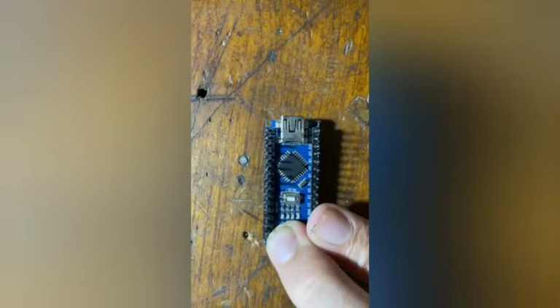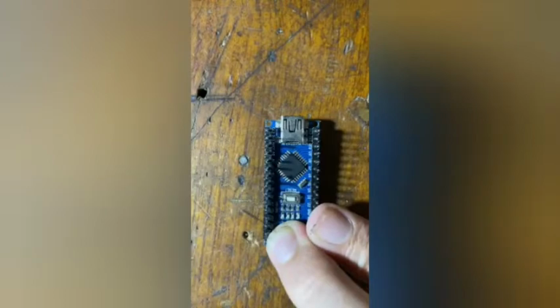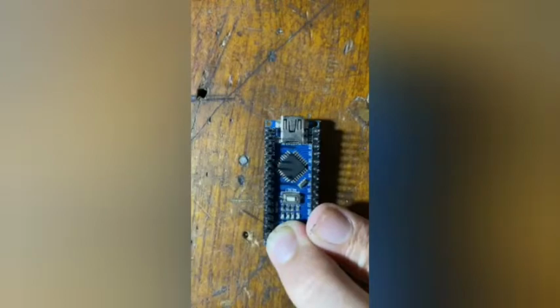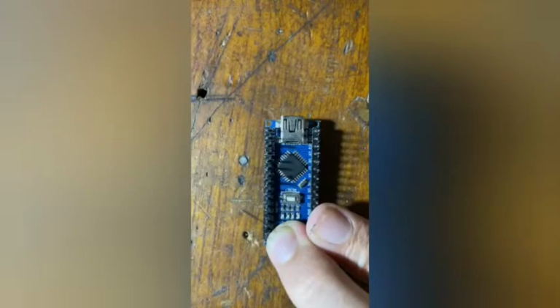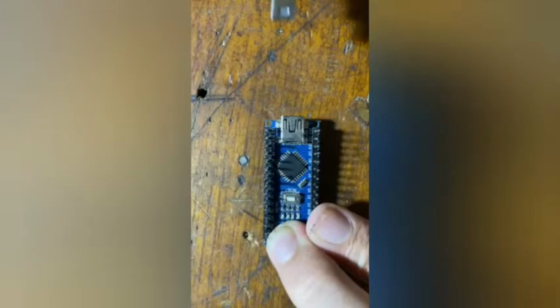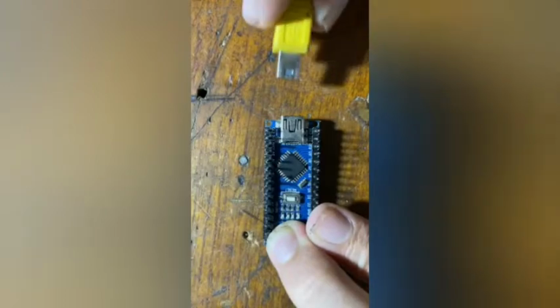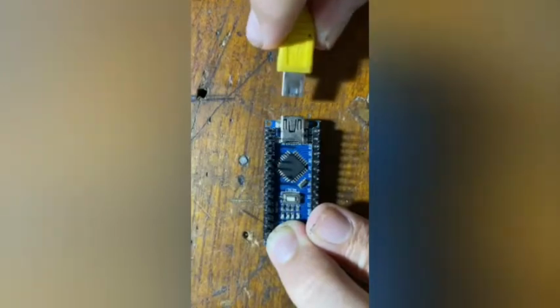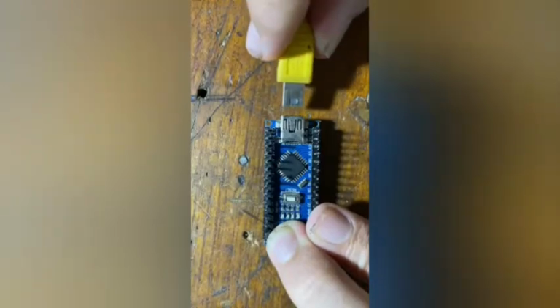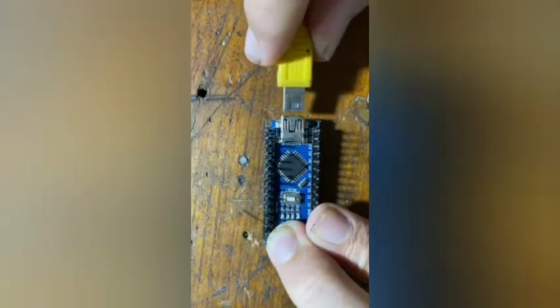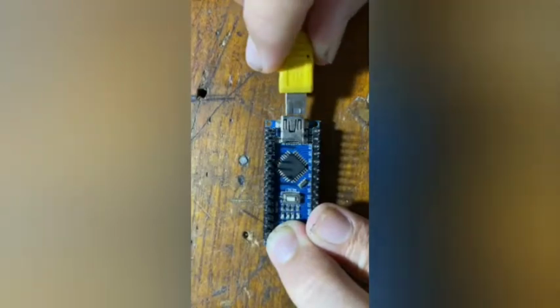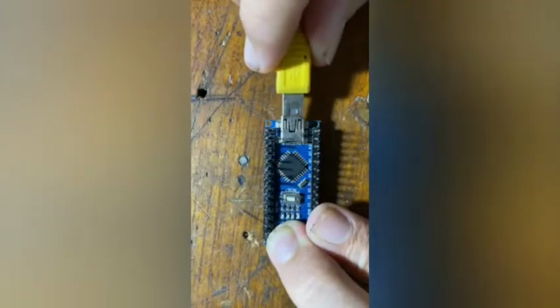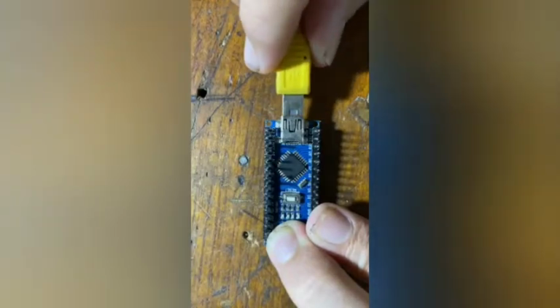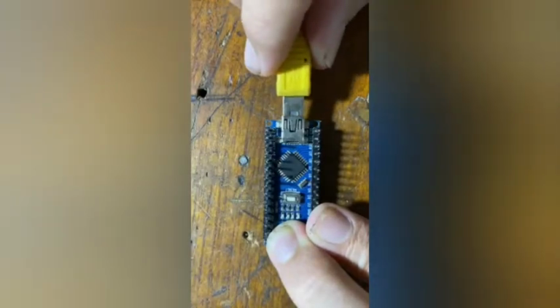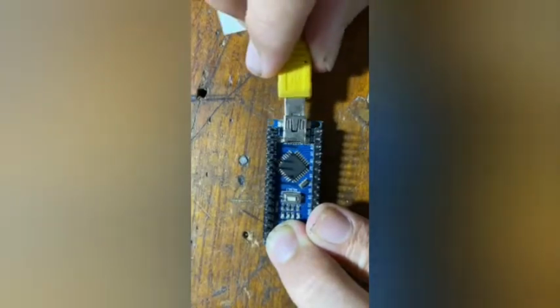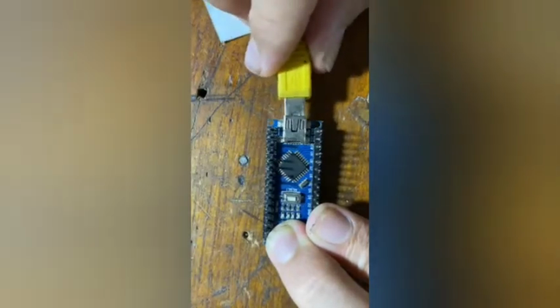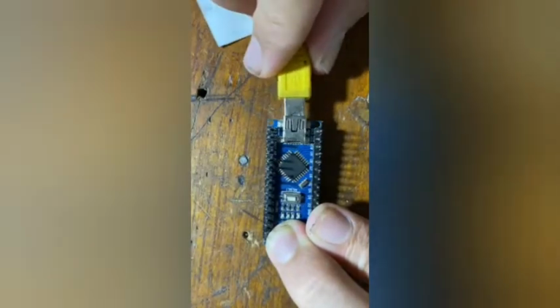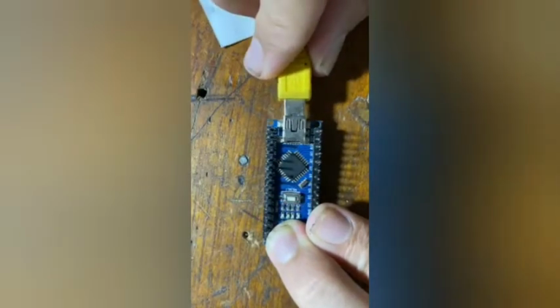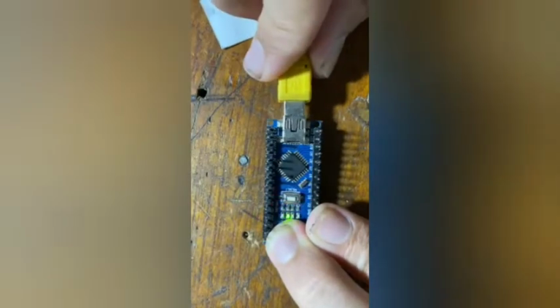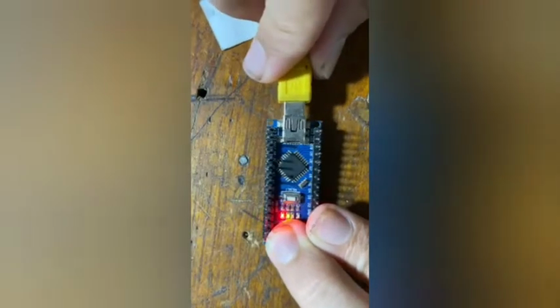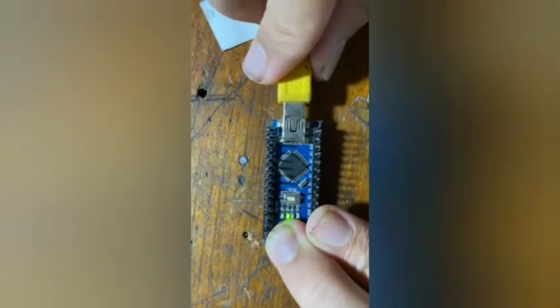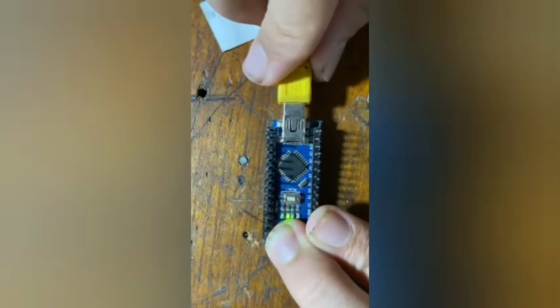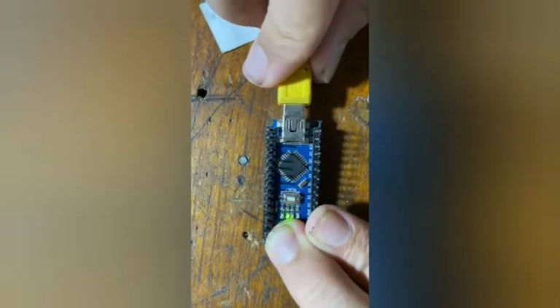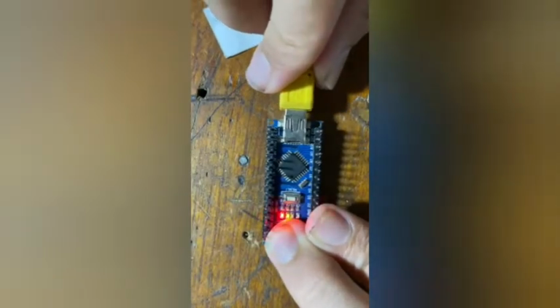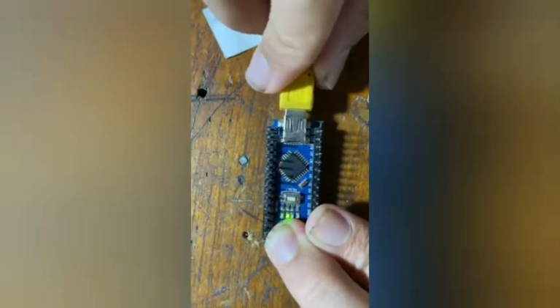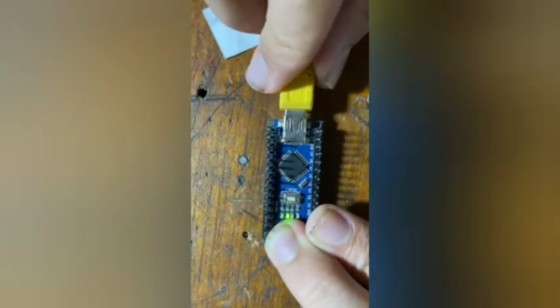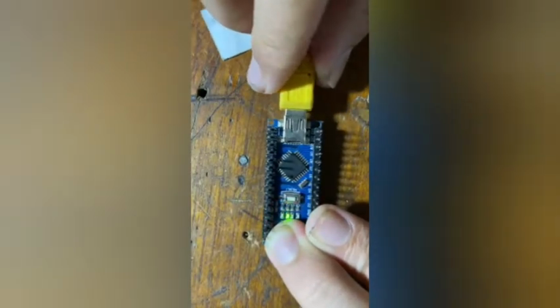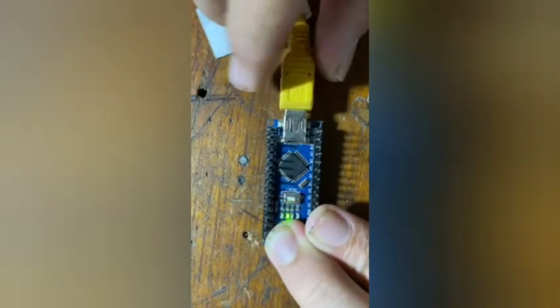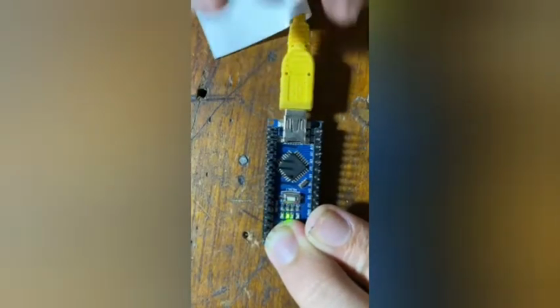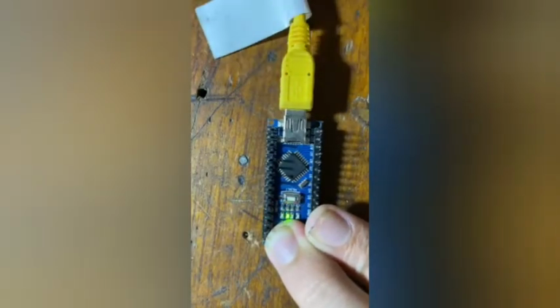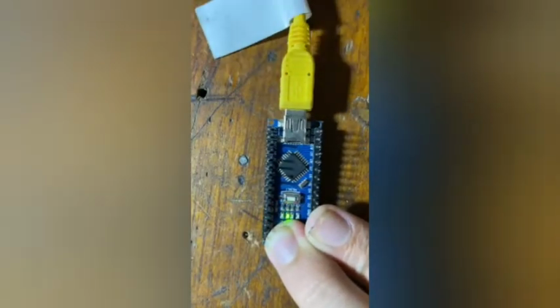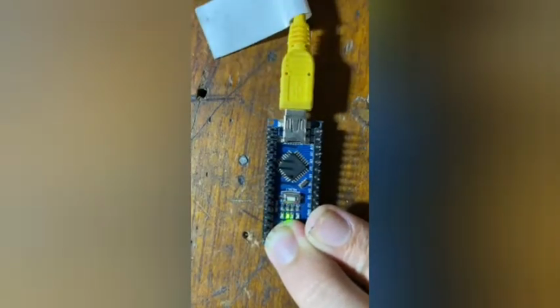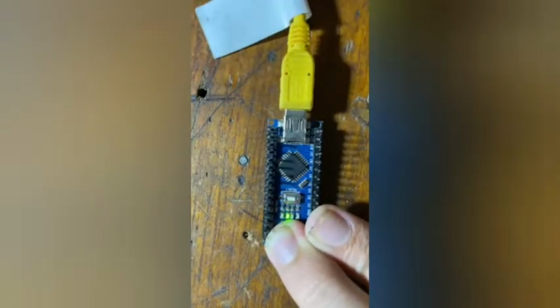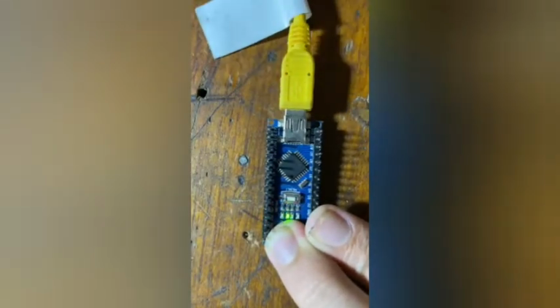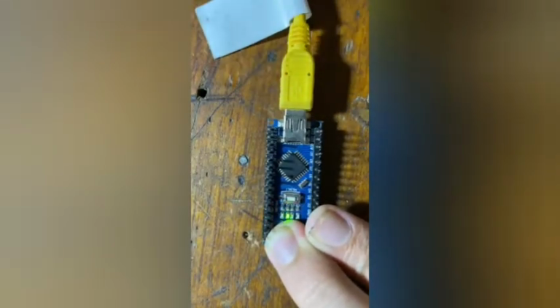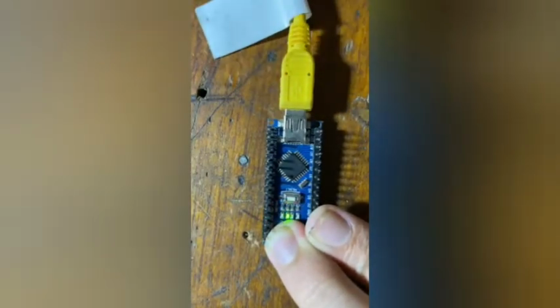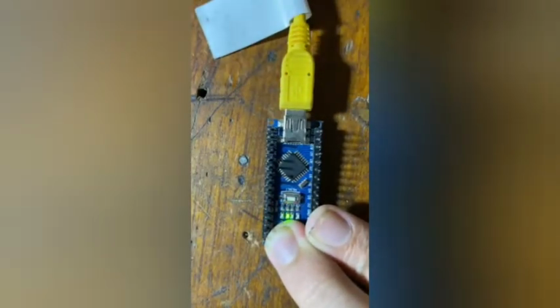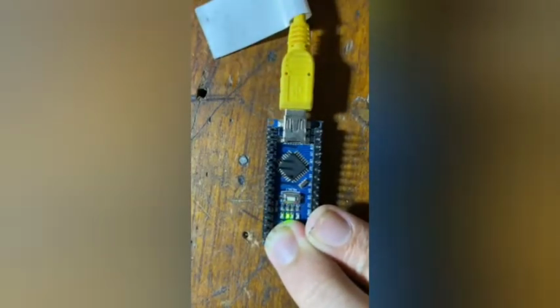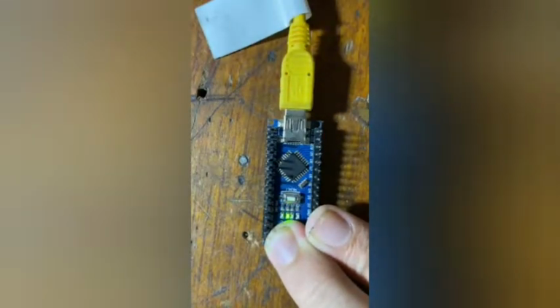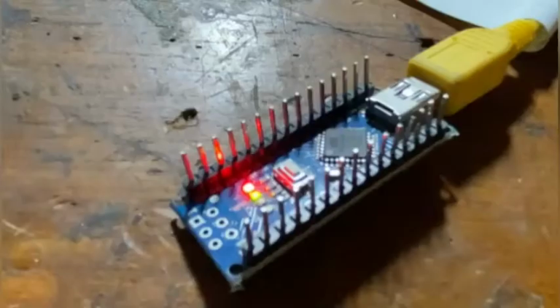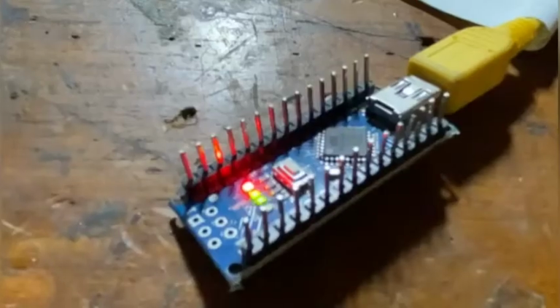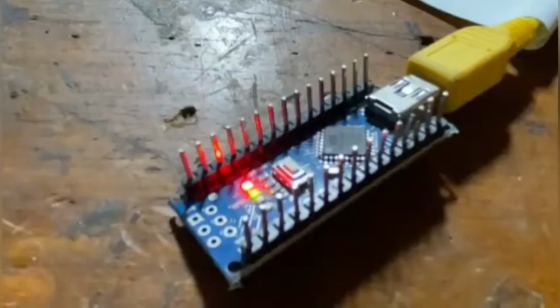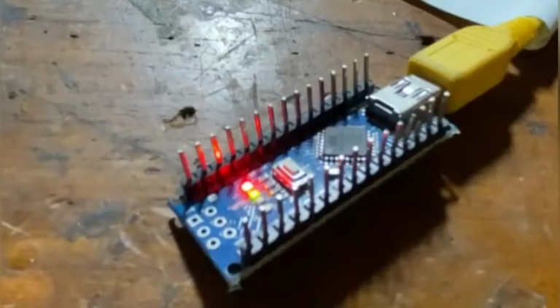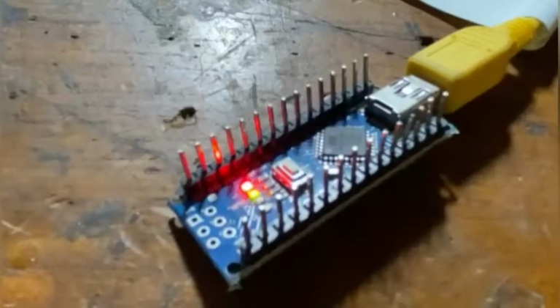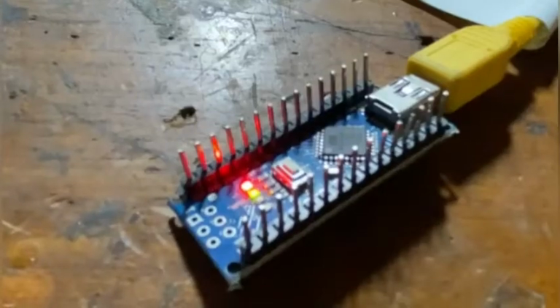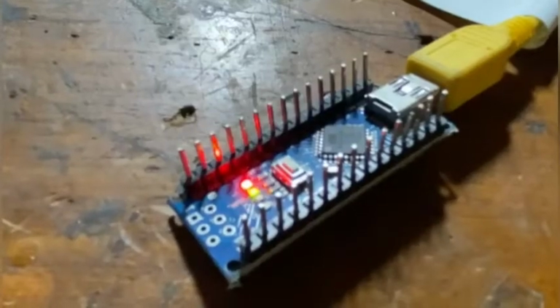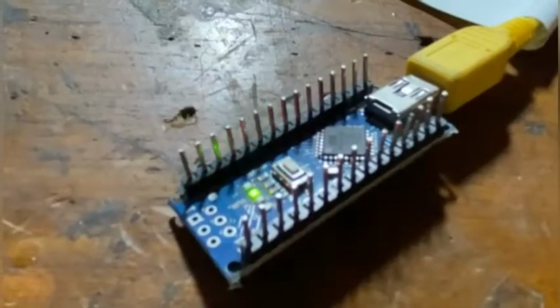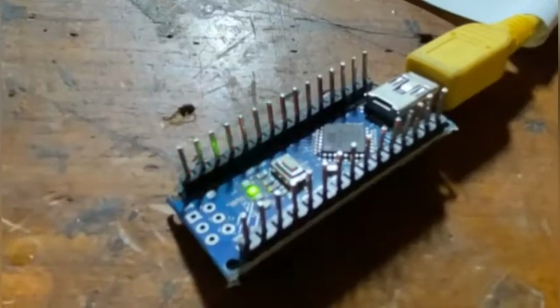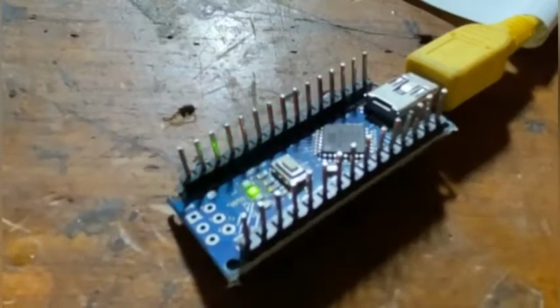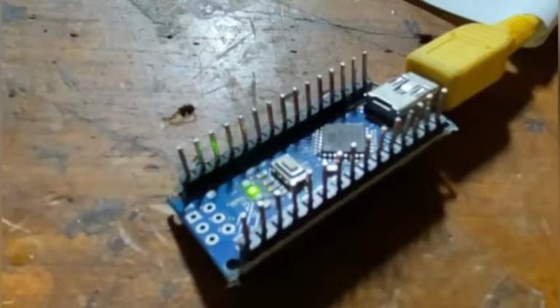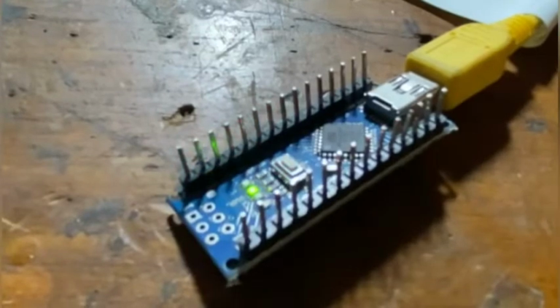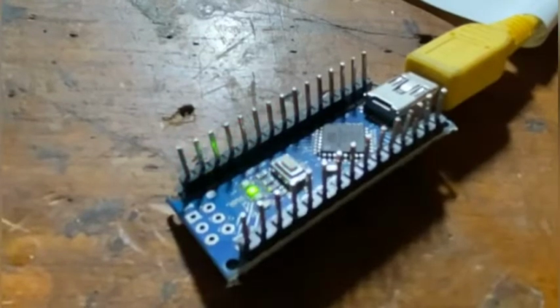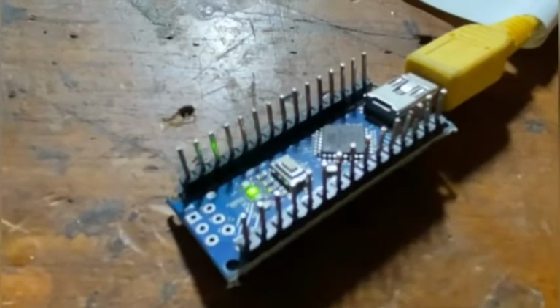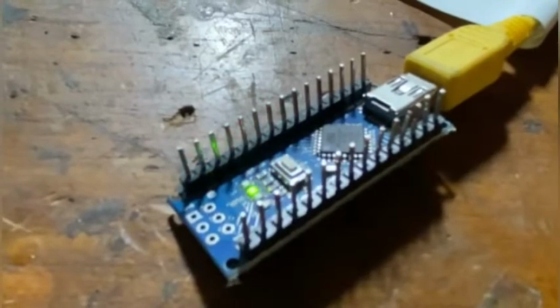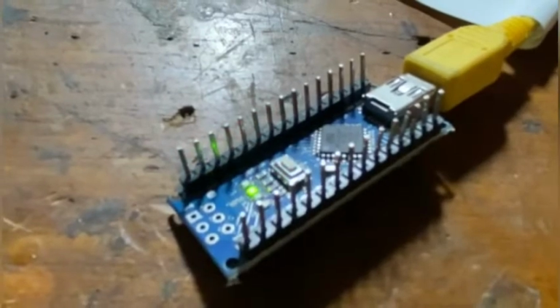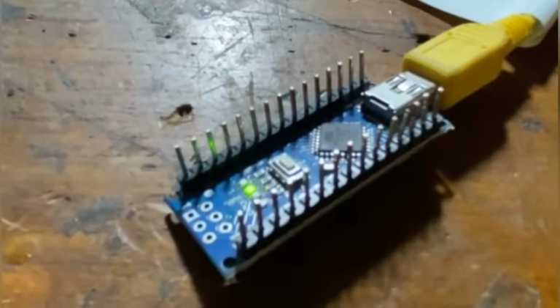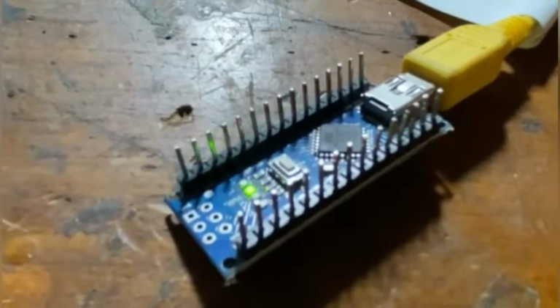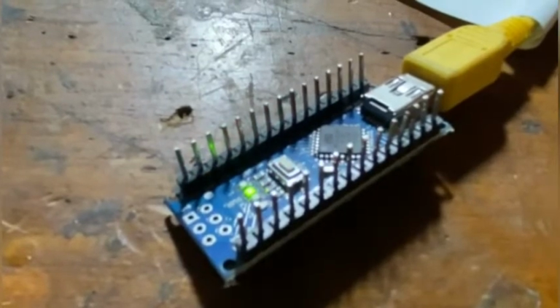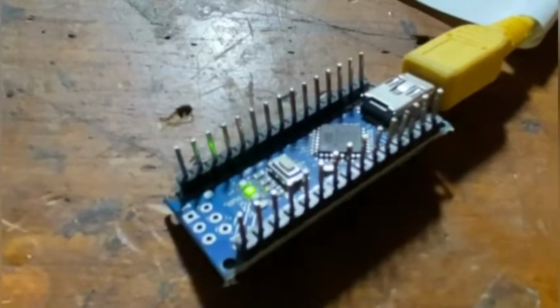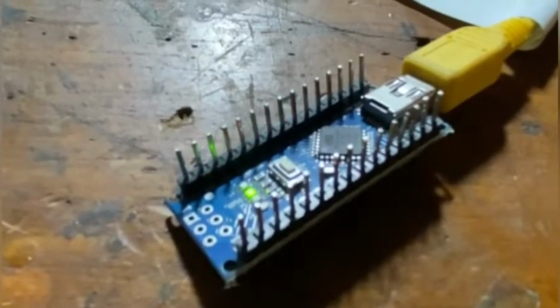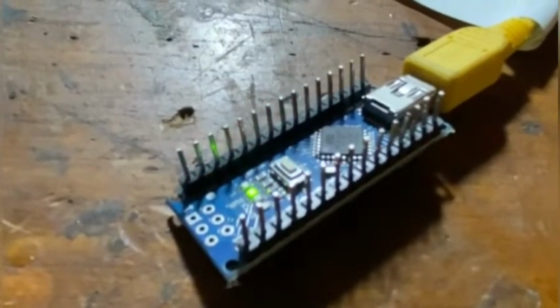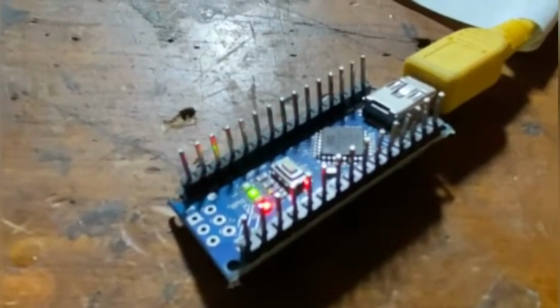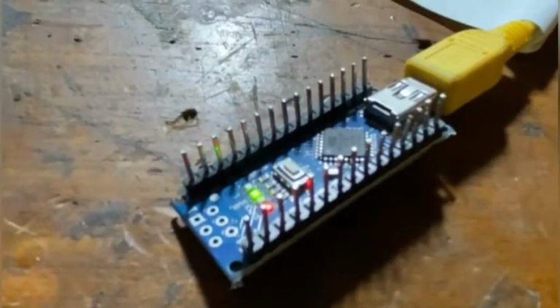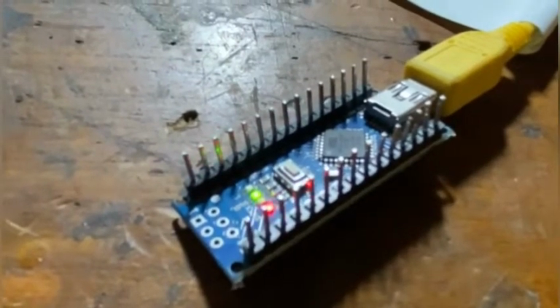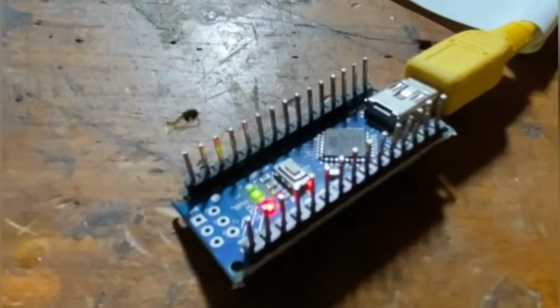After writing a few lines of code, which you can find in the description, I uploaded it to my Arduino.